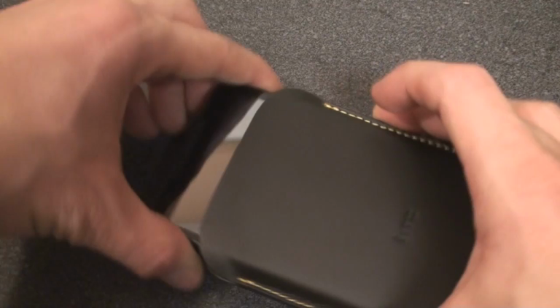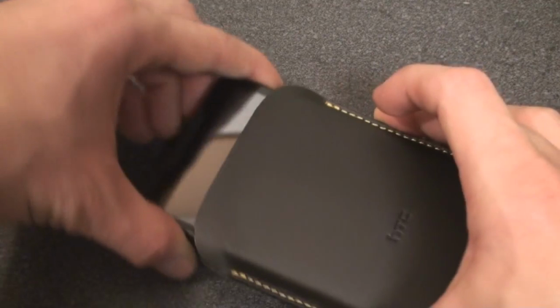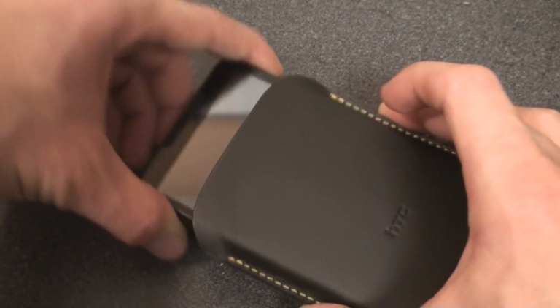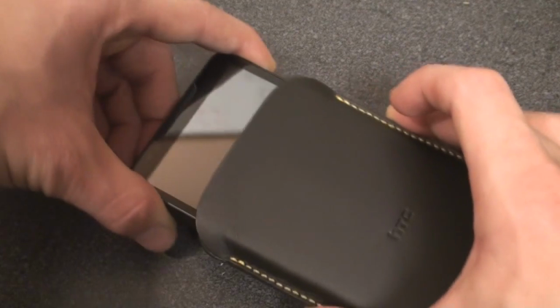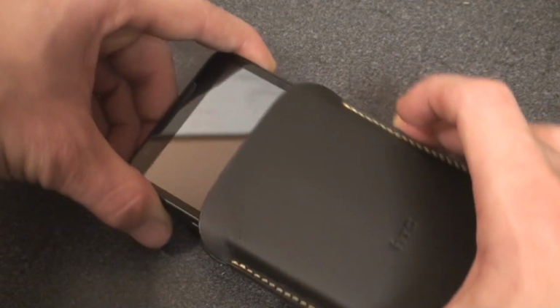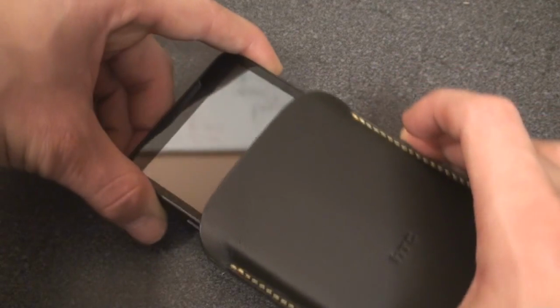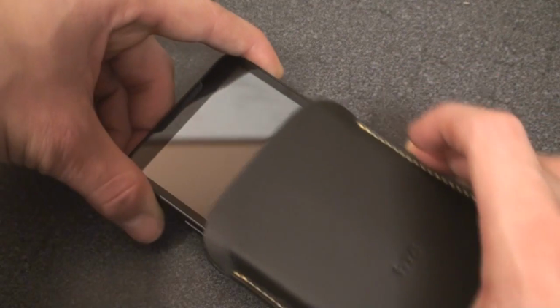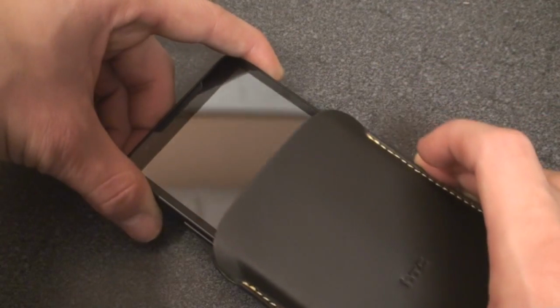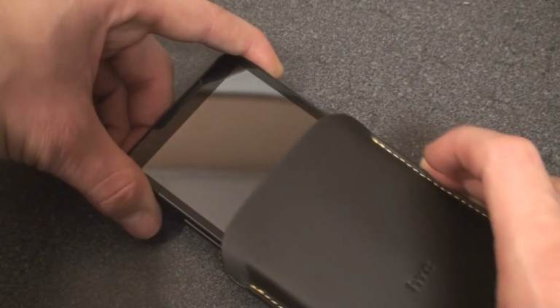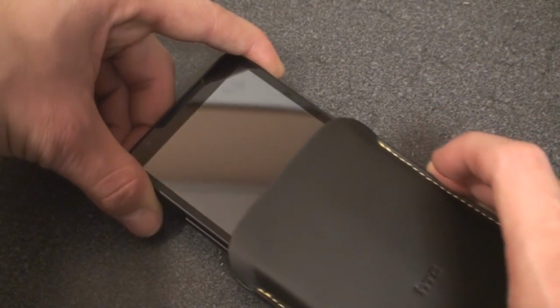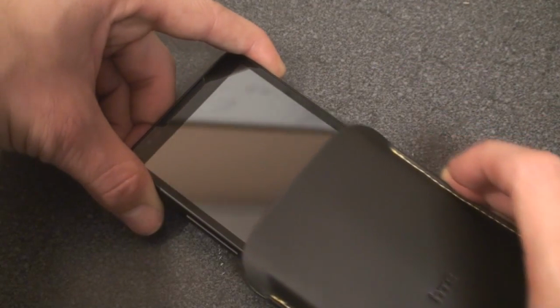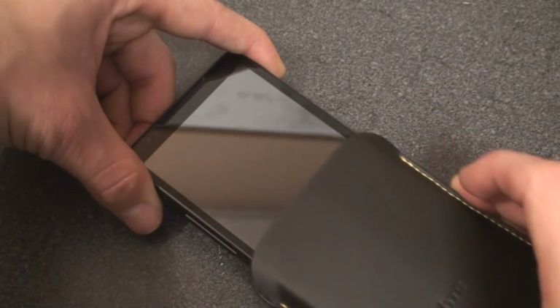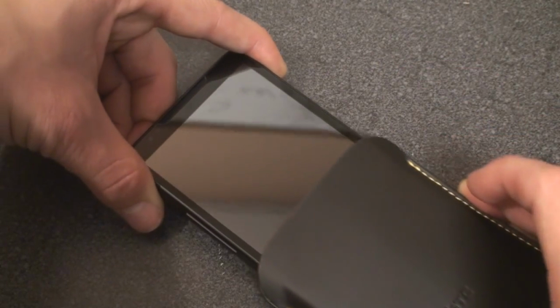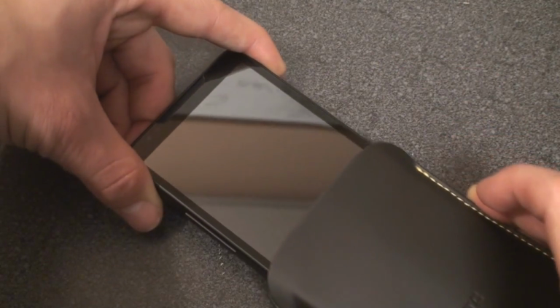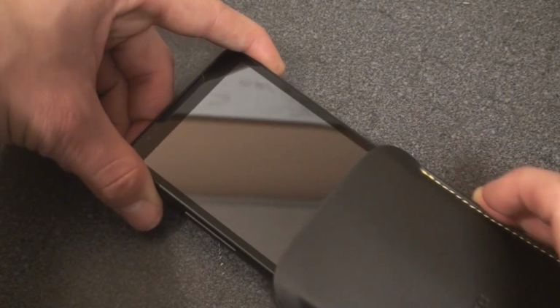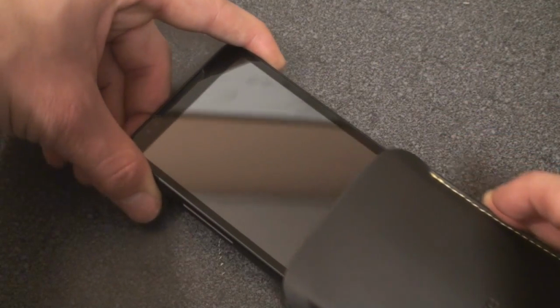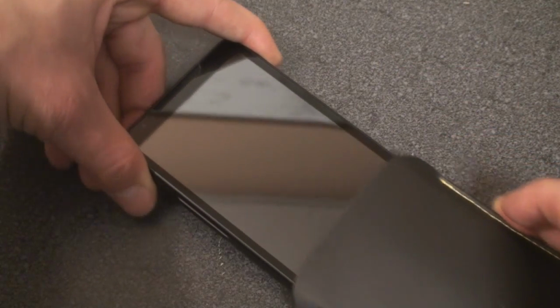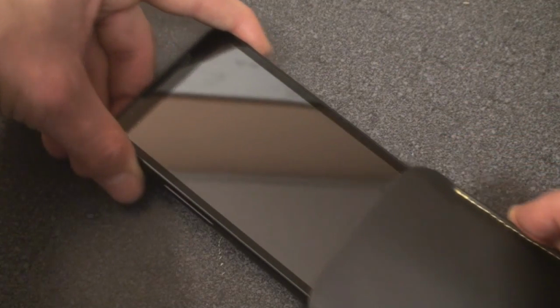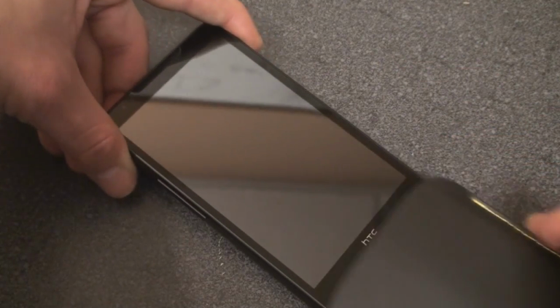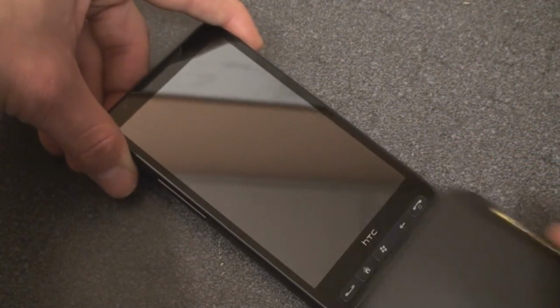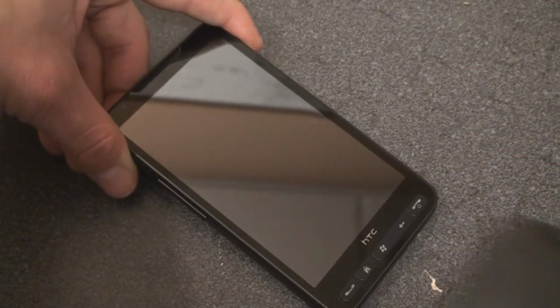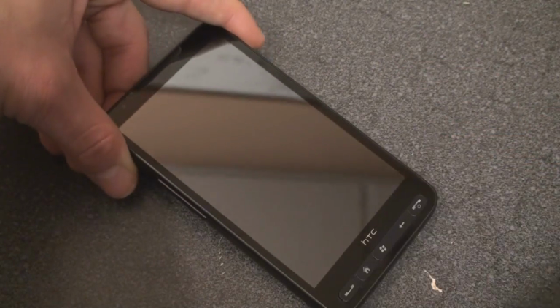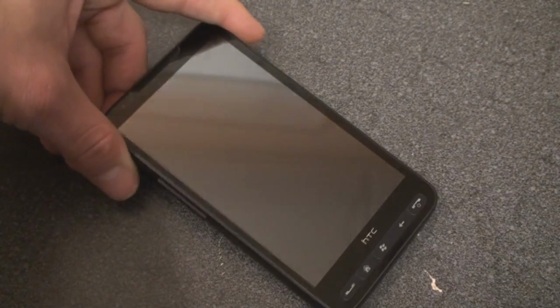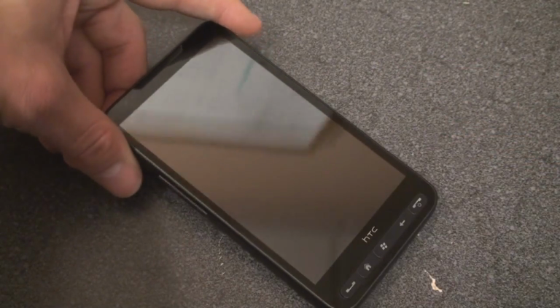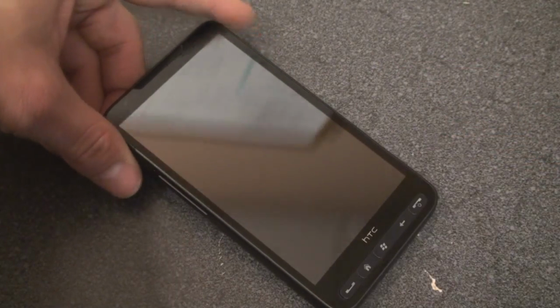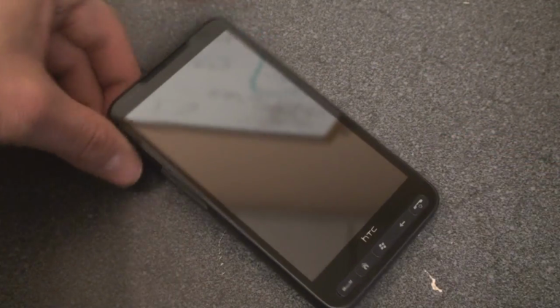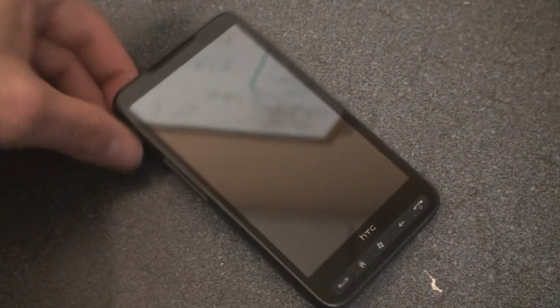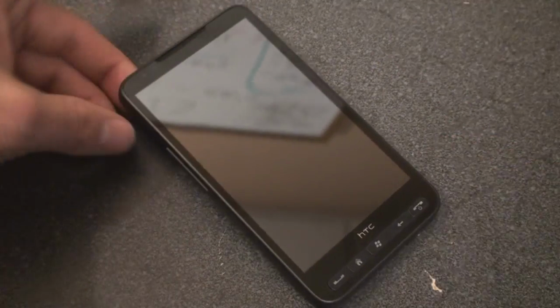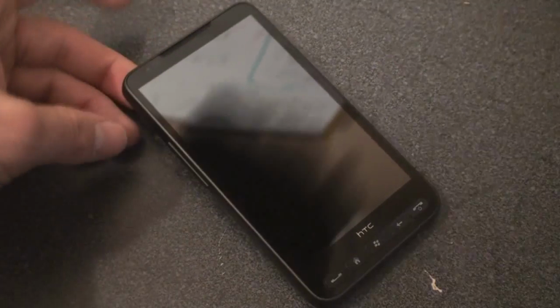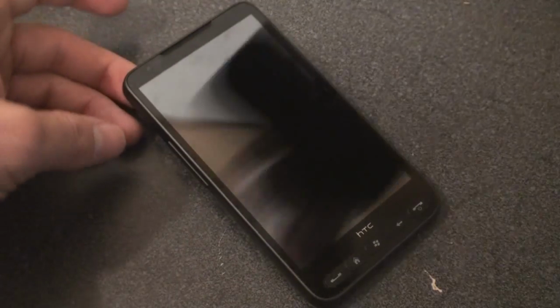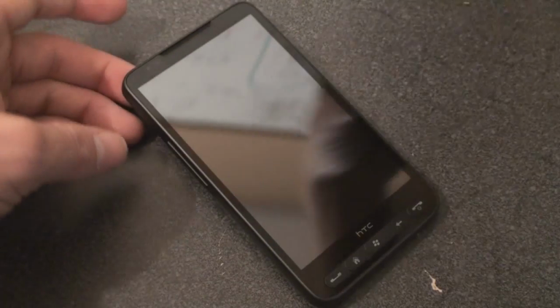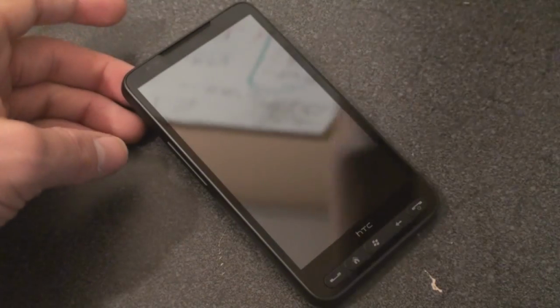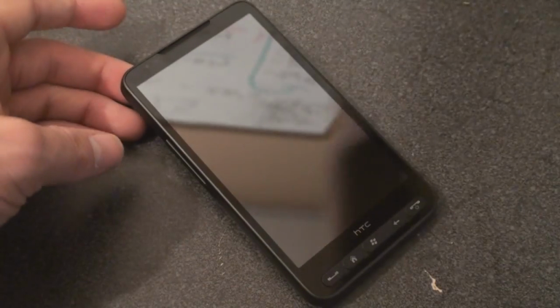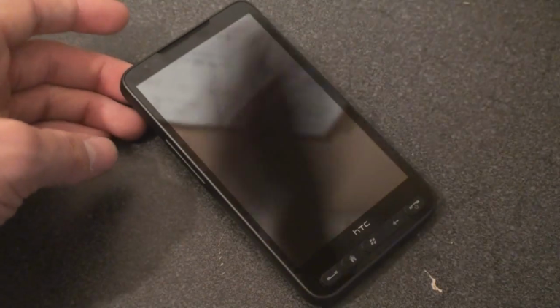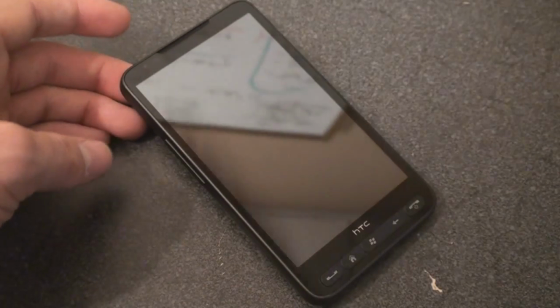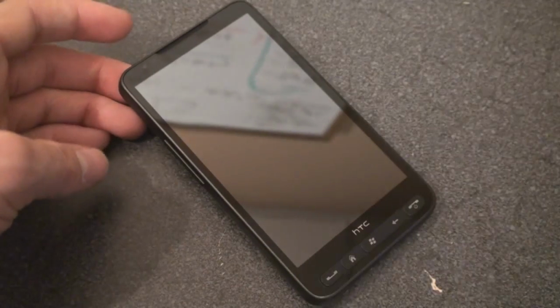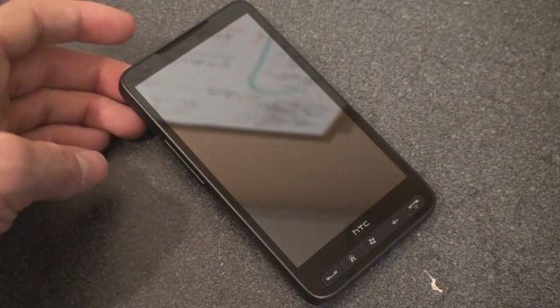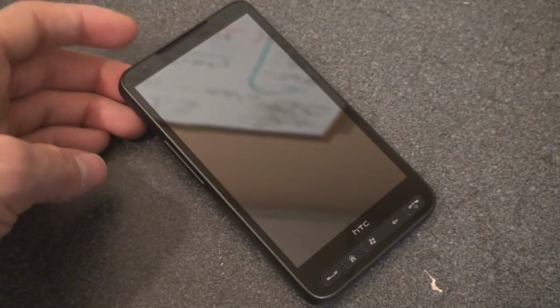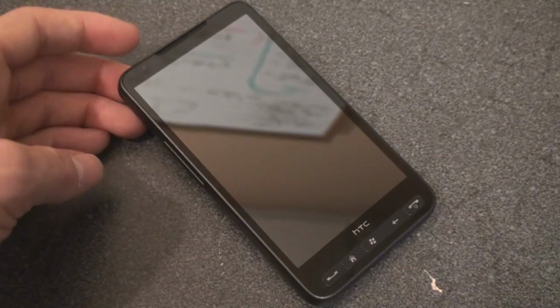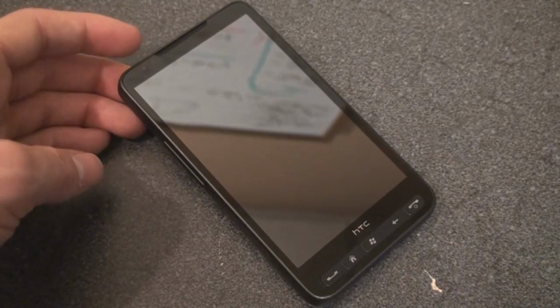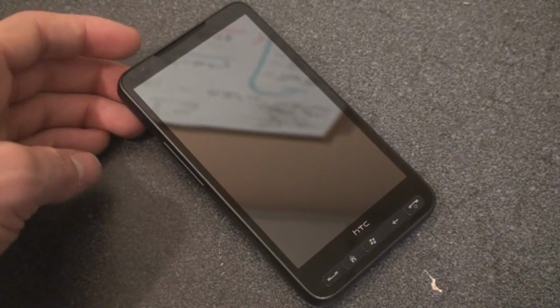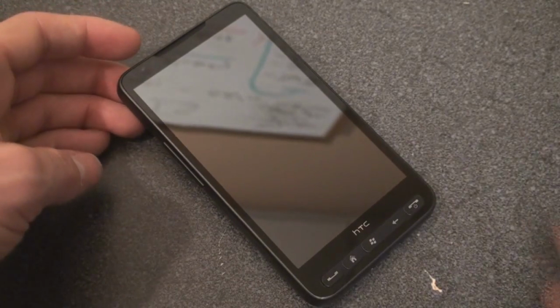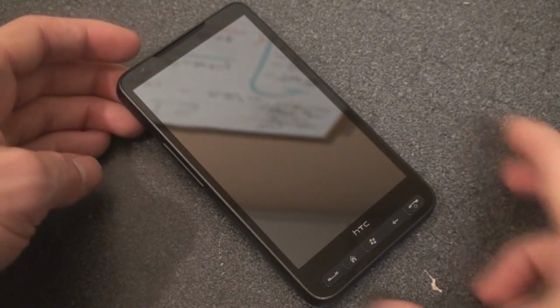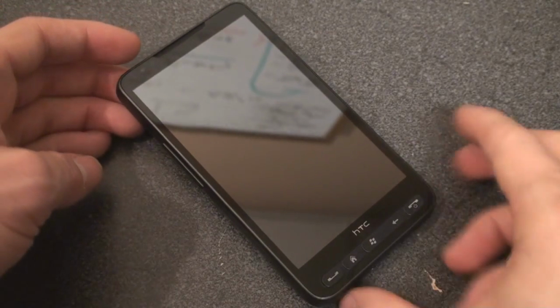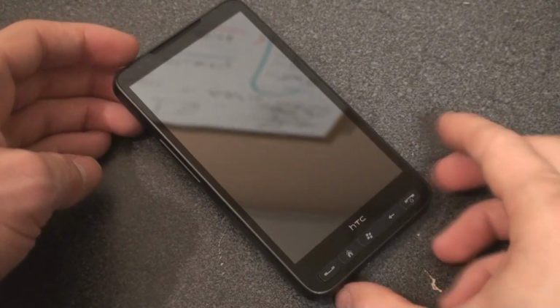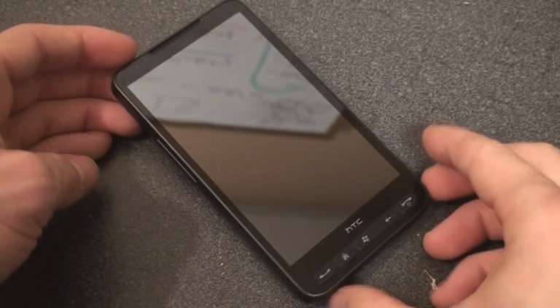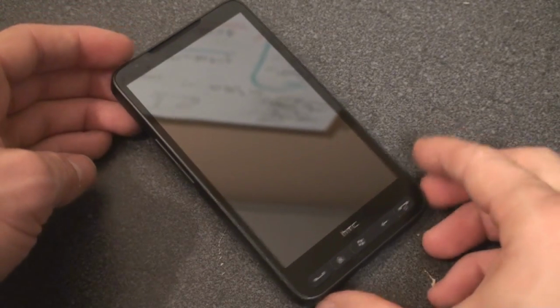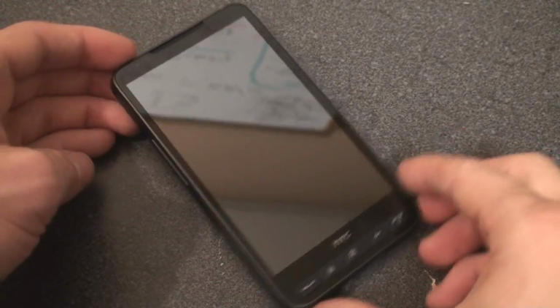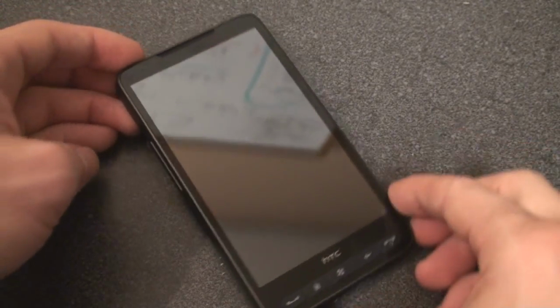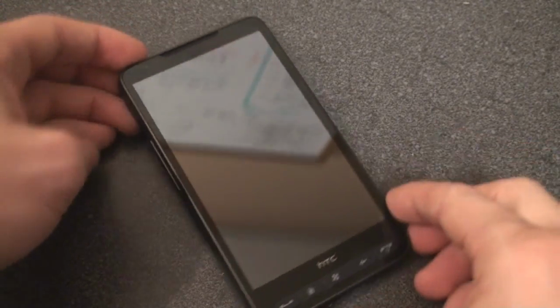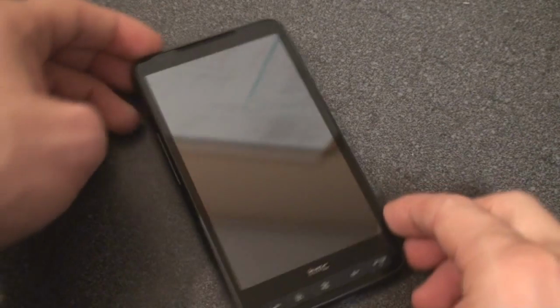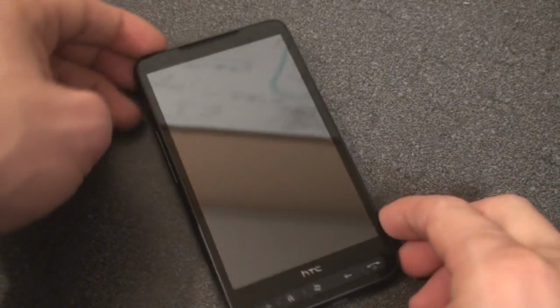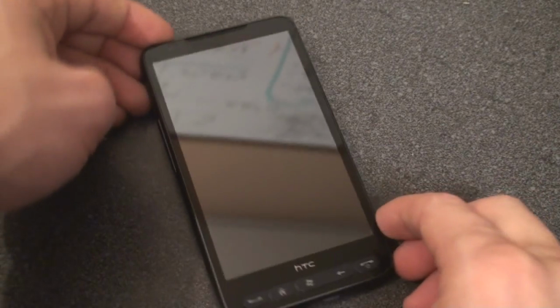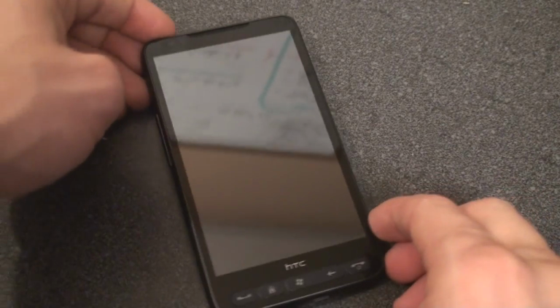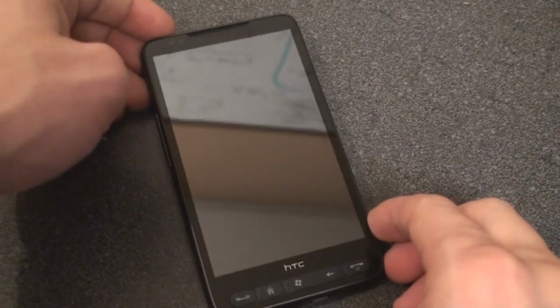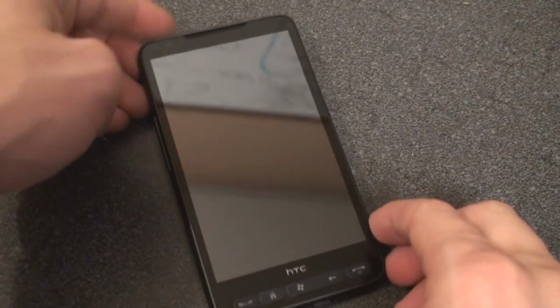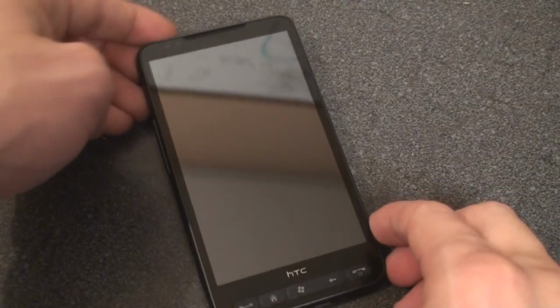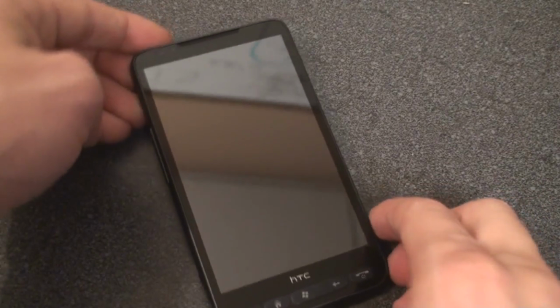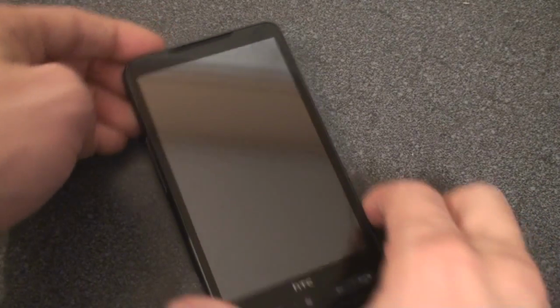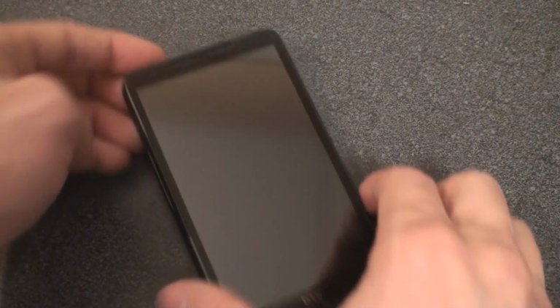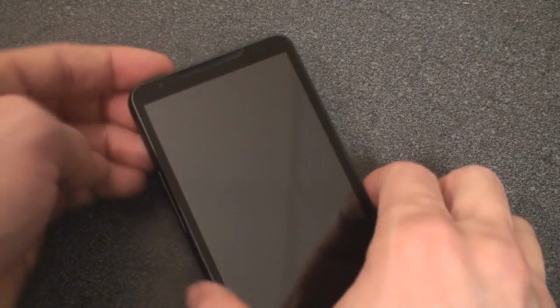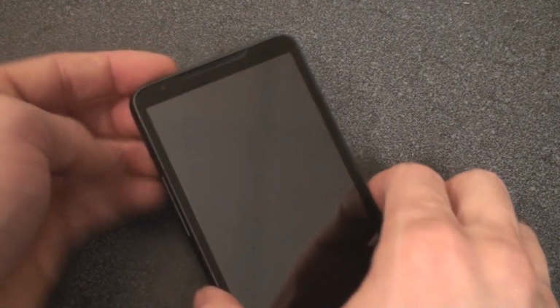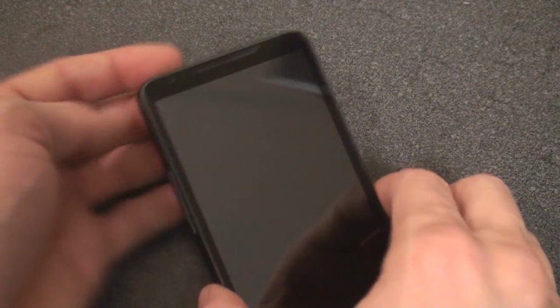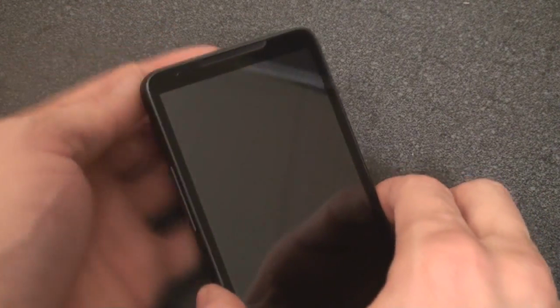So let's take out the device — absolutely gorgeous device. Every time I take it out of the case, I'm amazed over and over again.